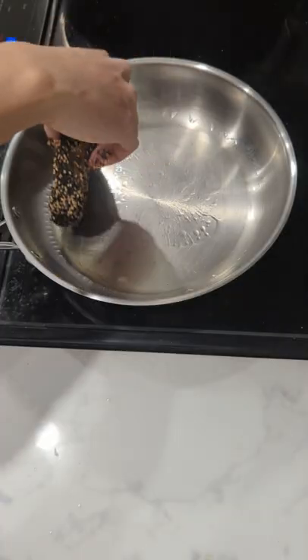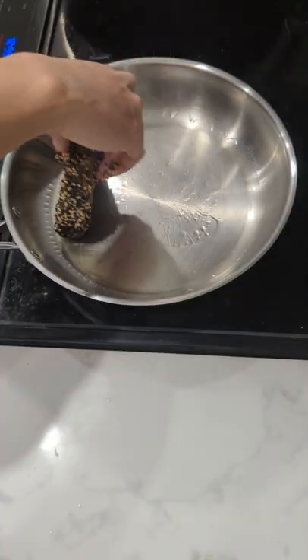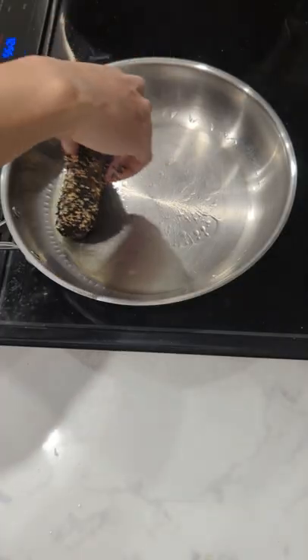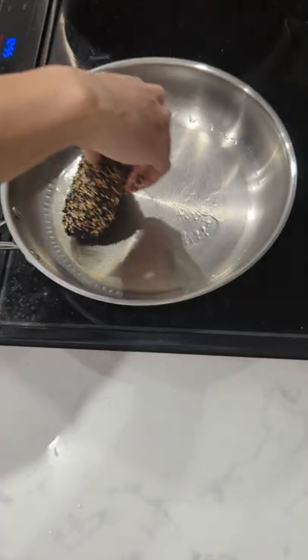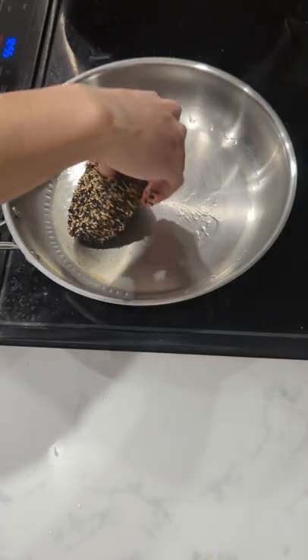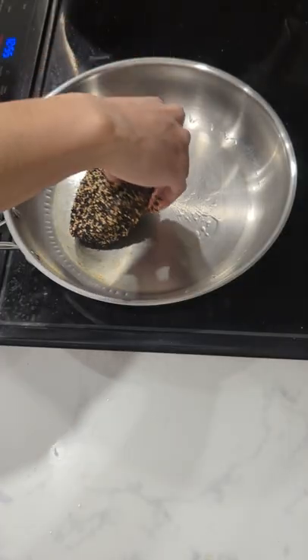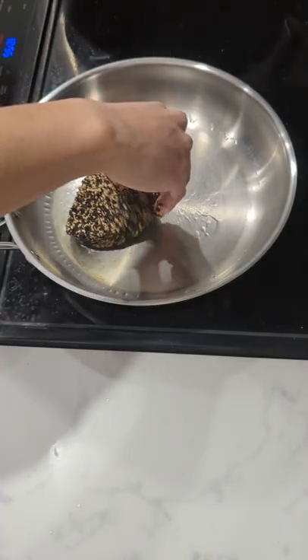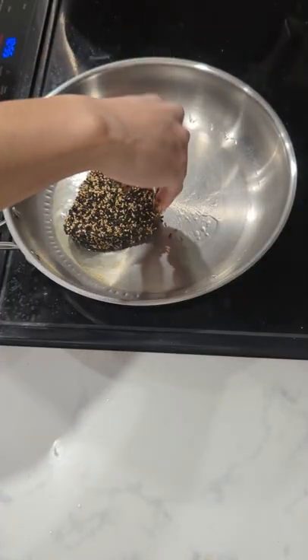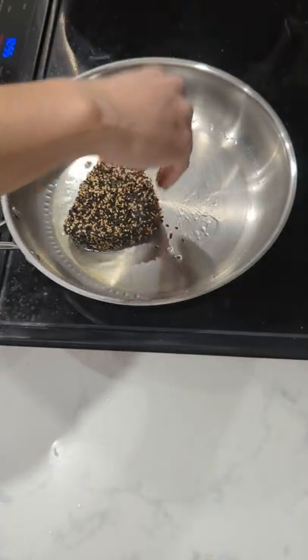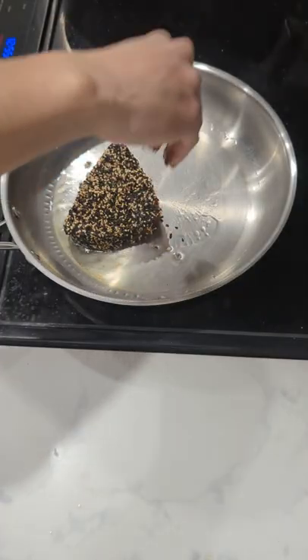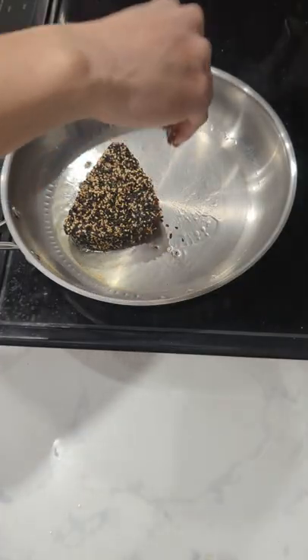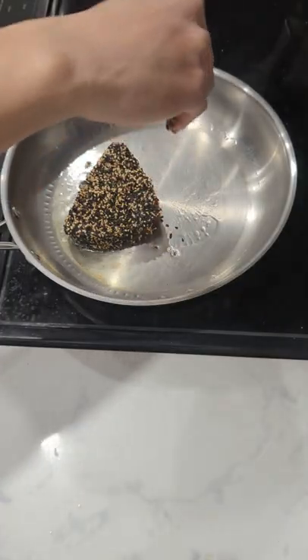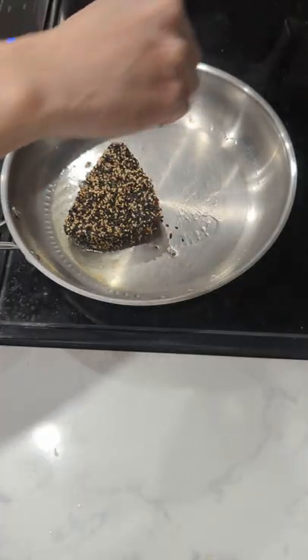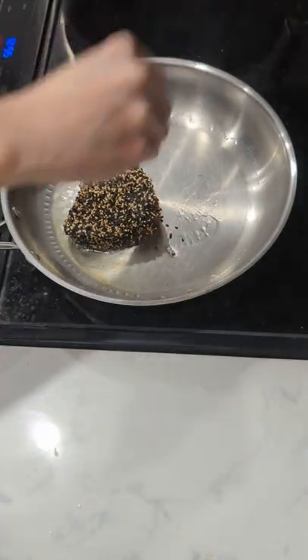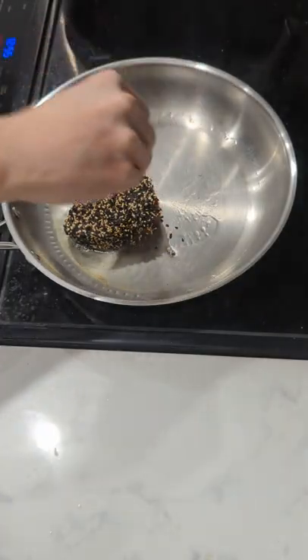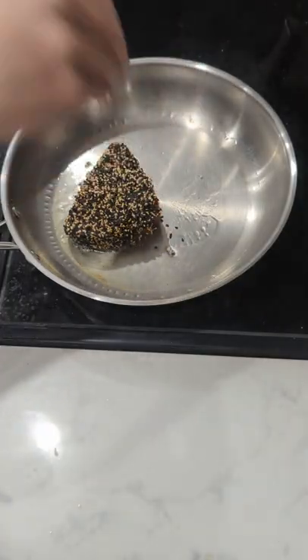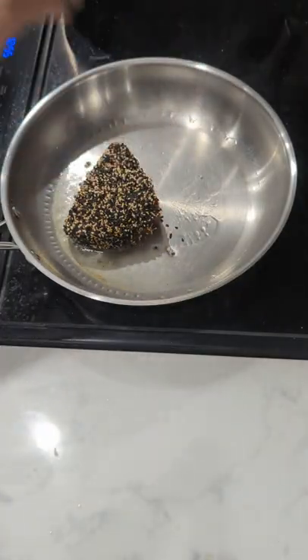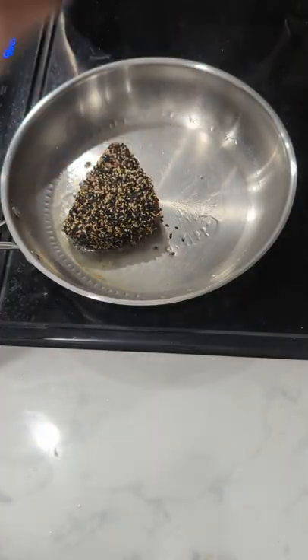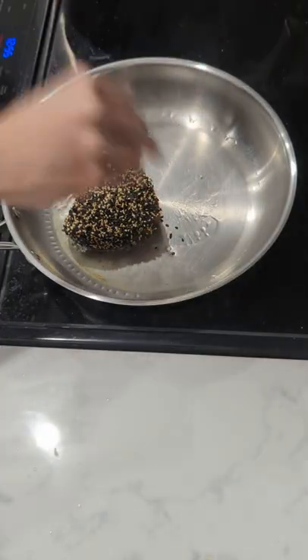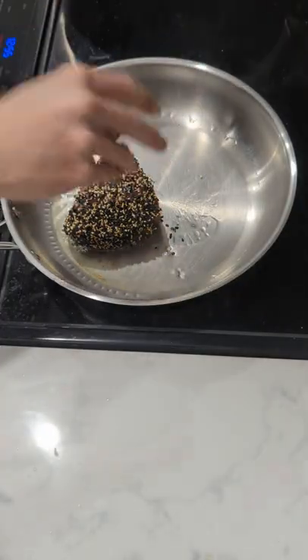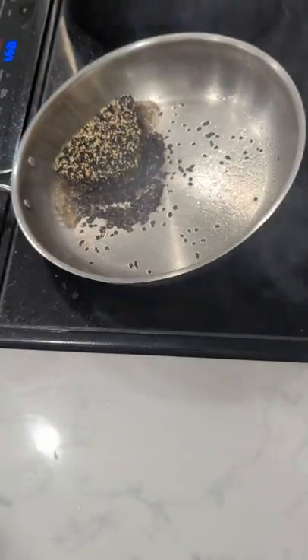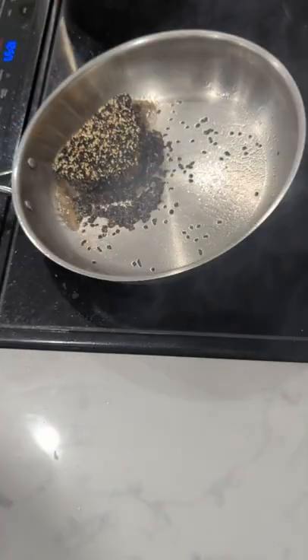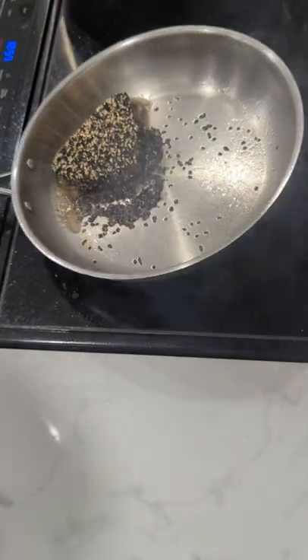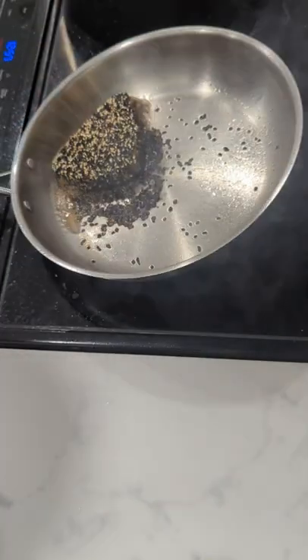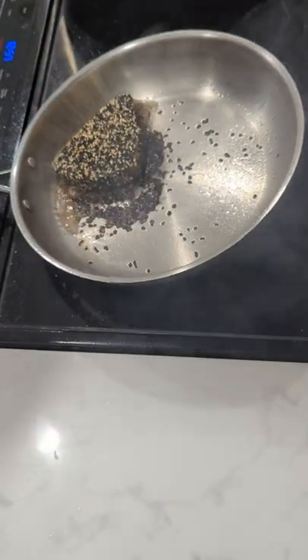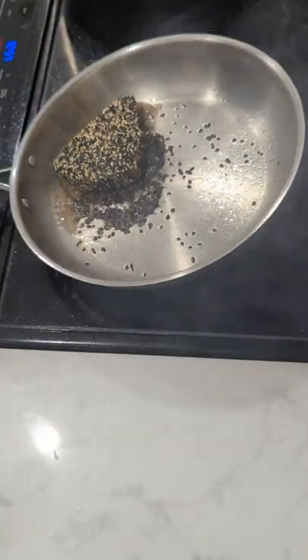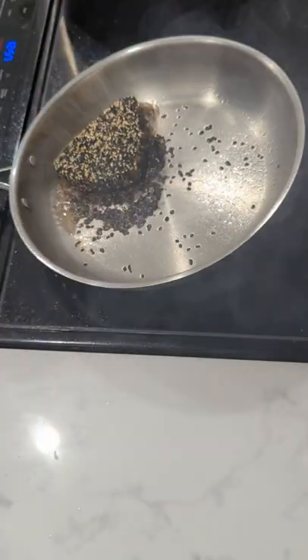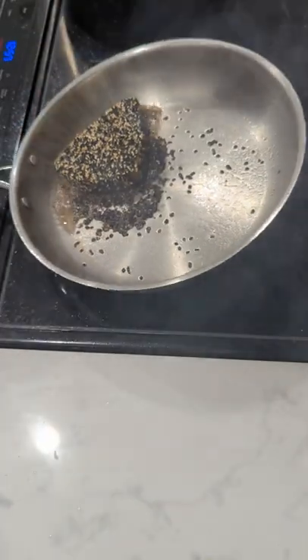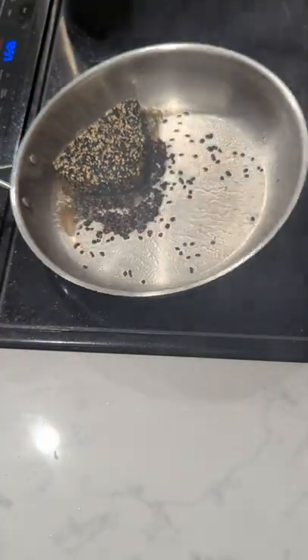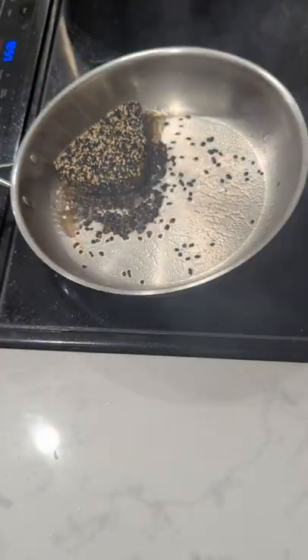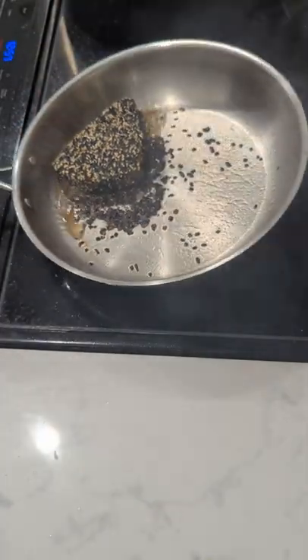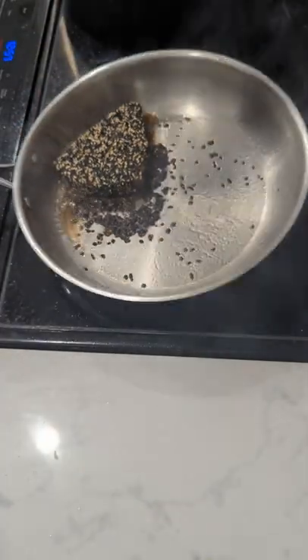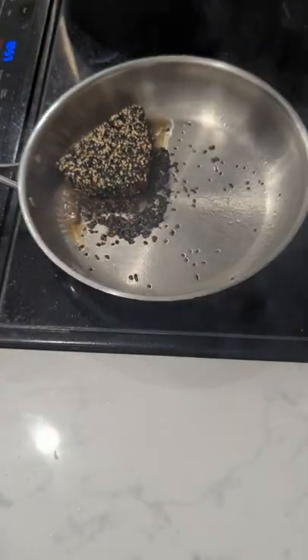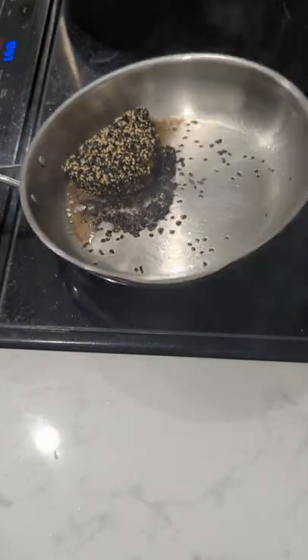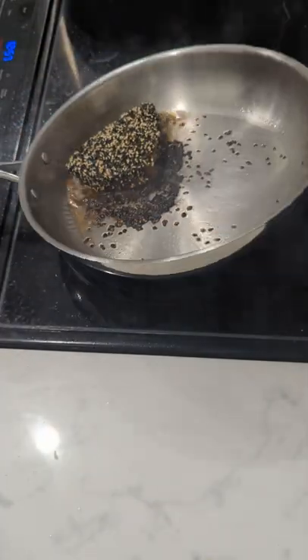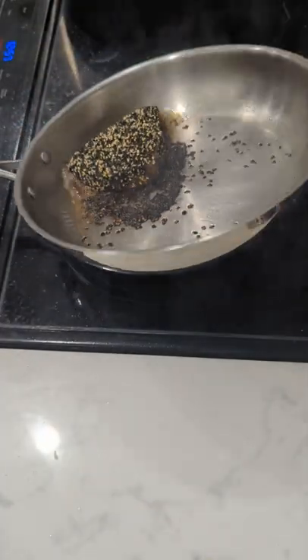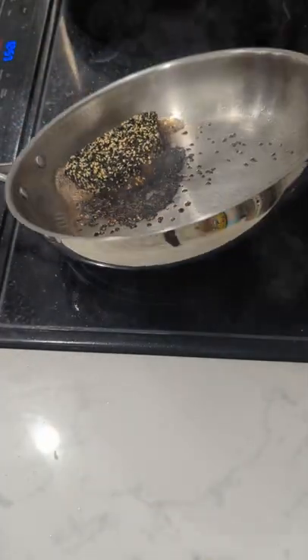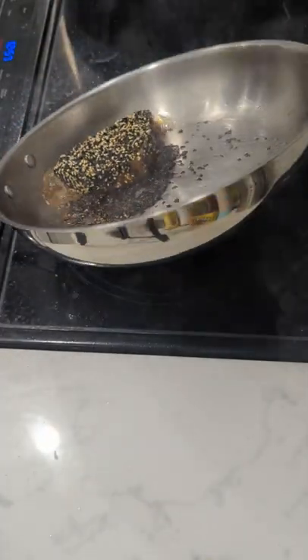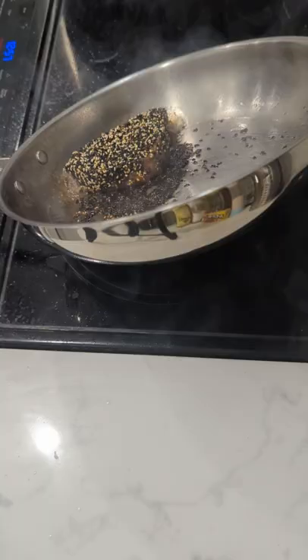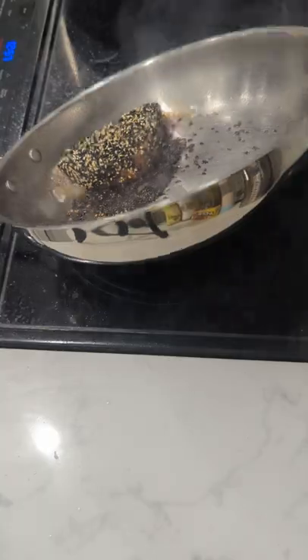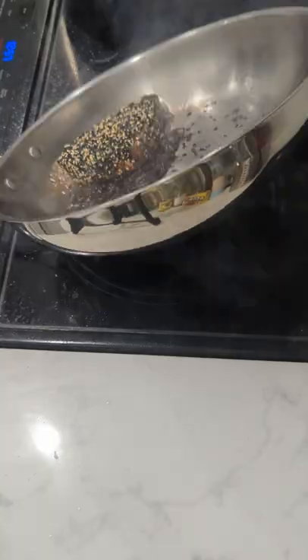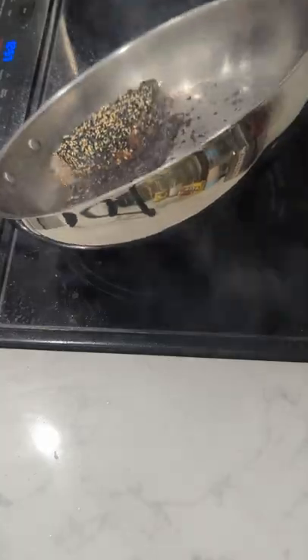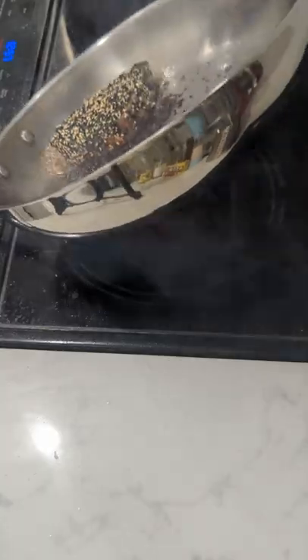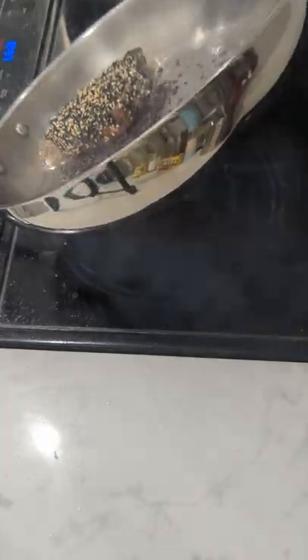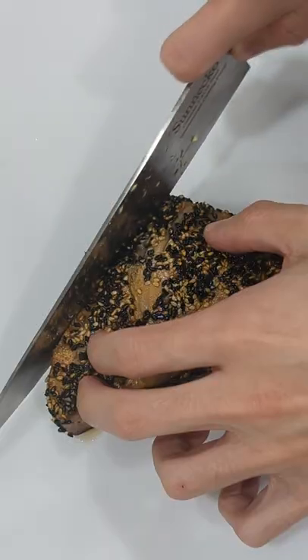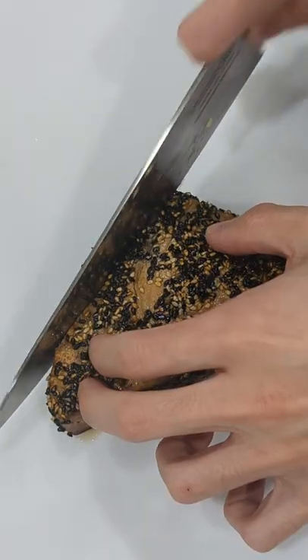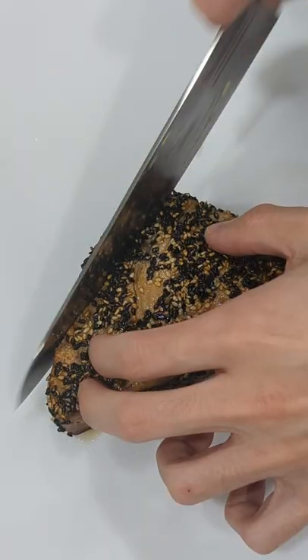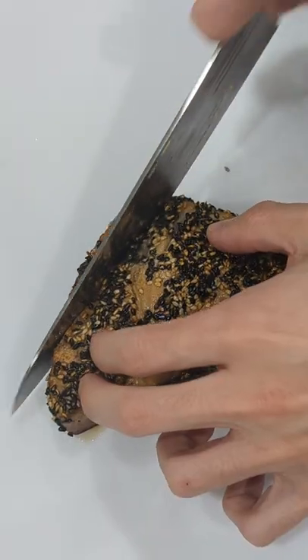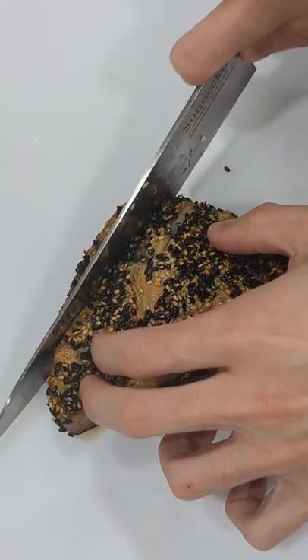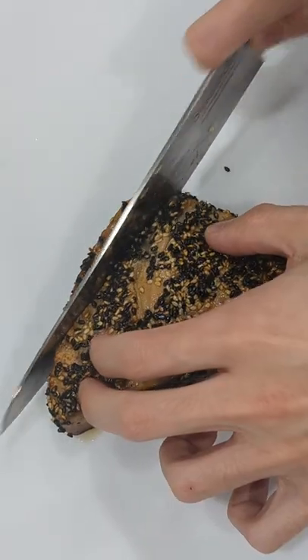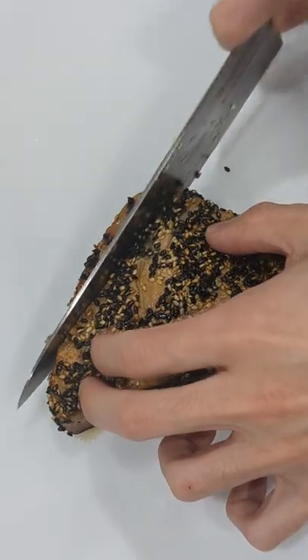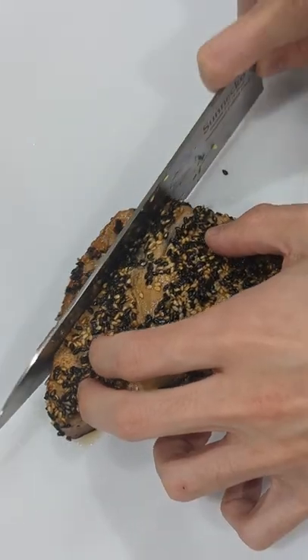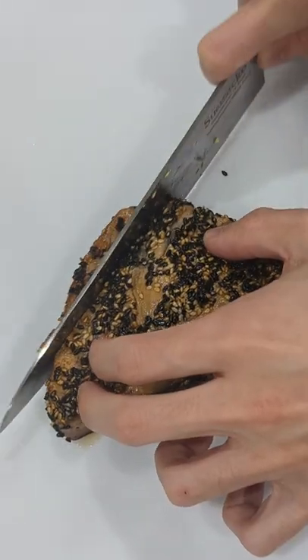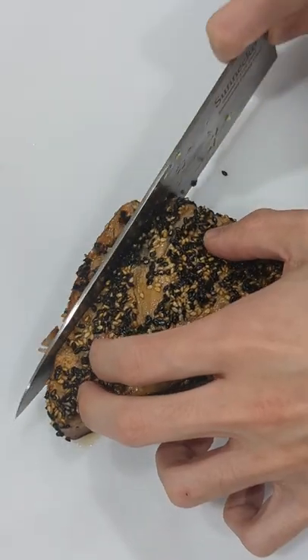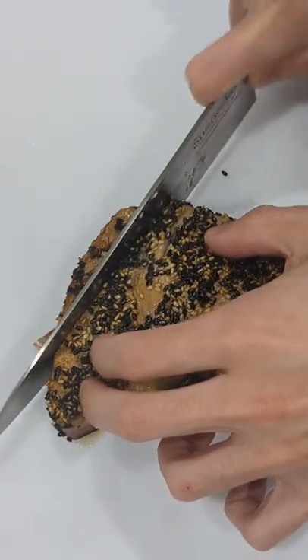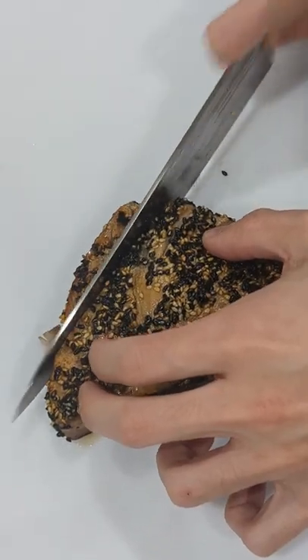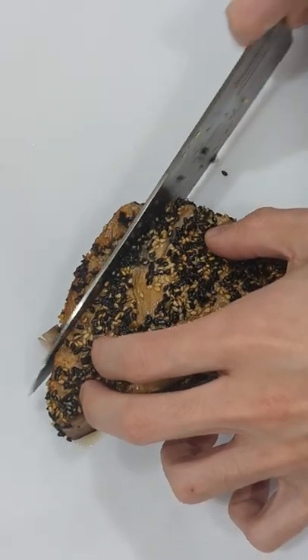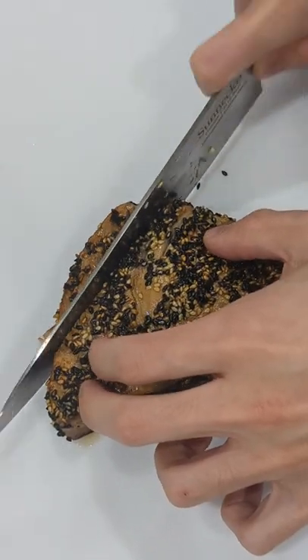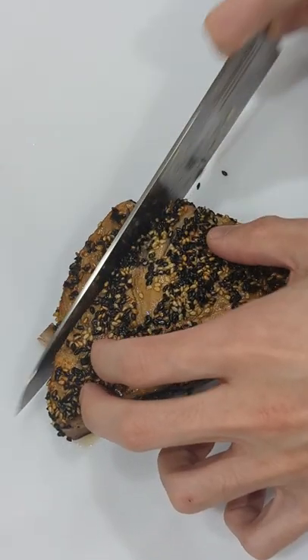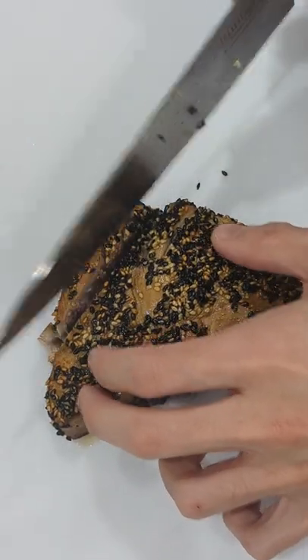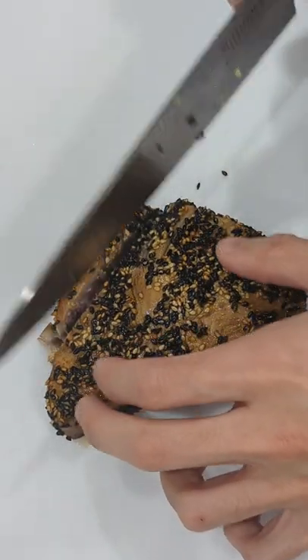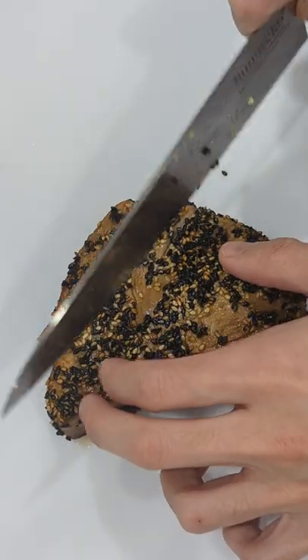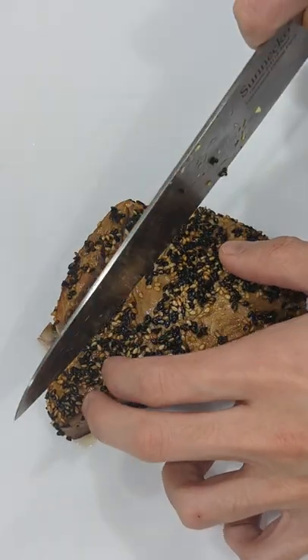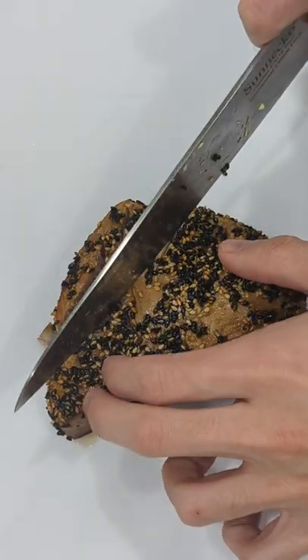Drop it in the pan and let it sear for about a minute and a half on each side. The cook time is really going to vary depending on the thickness of your tuna.